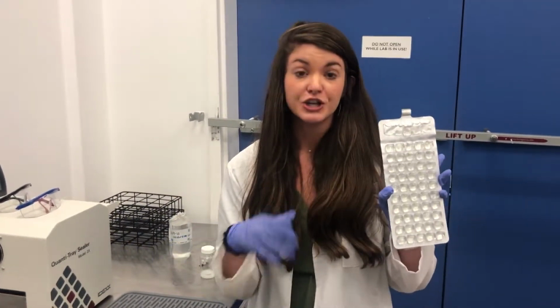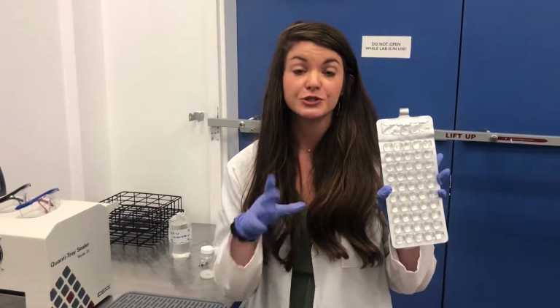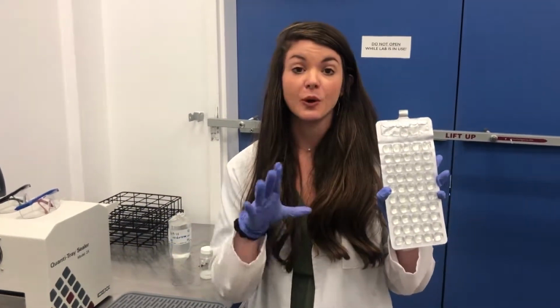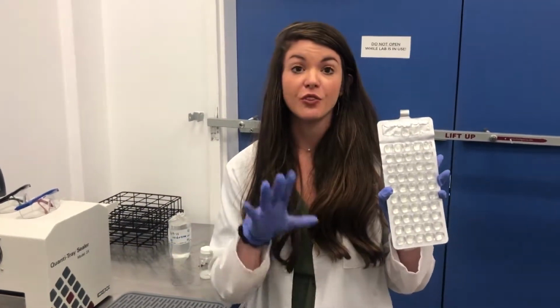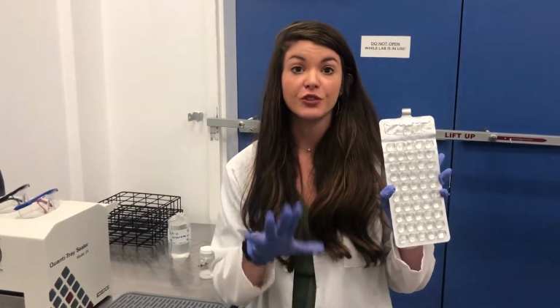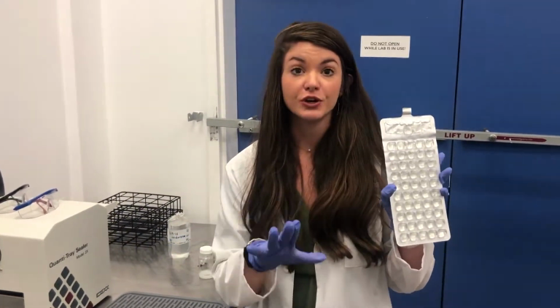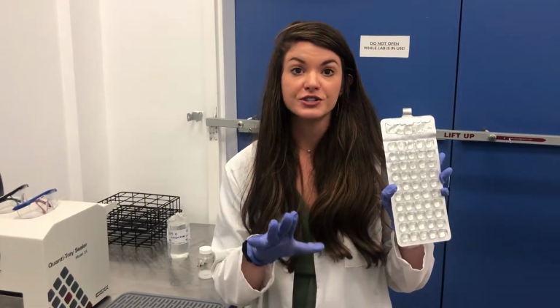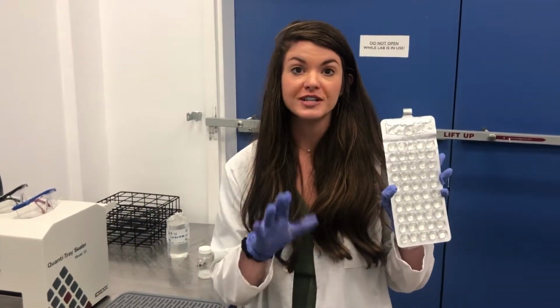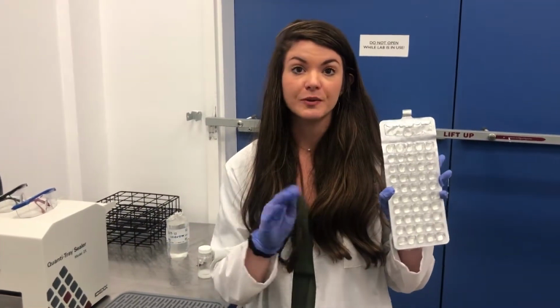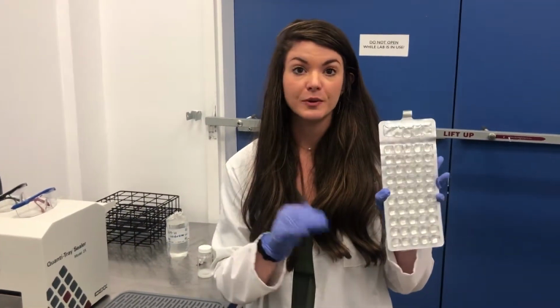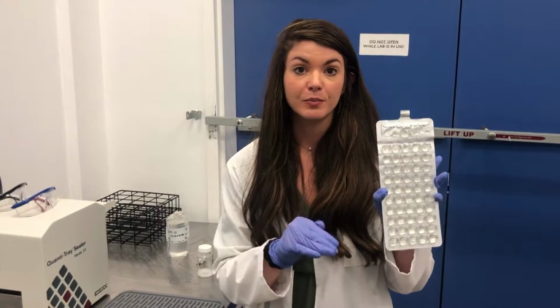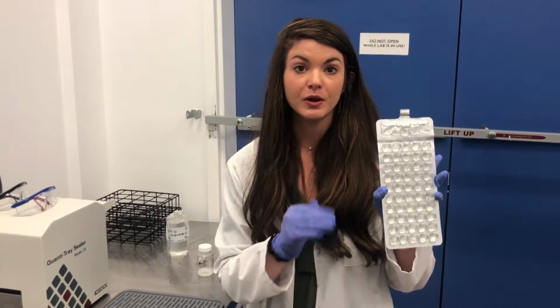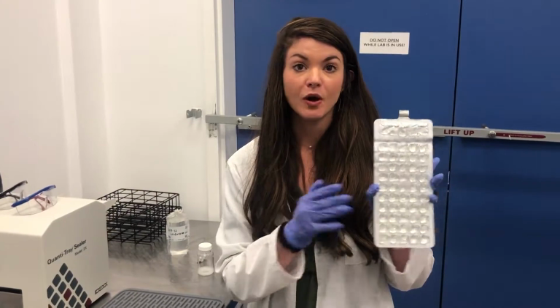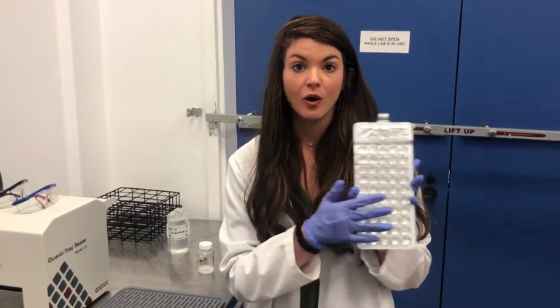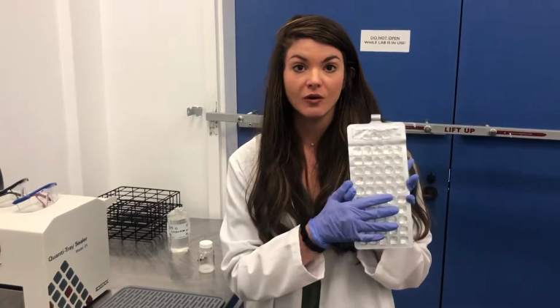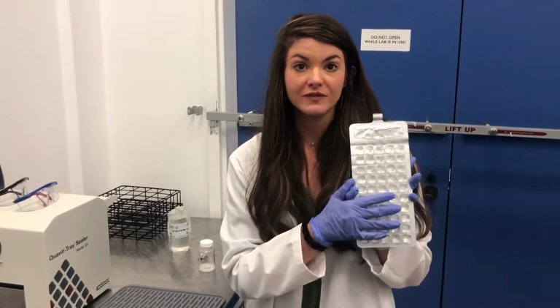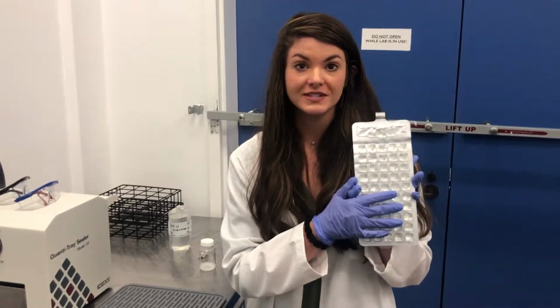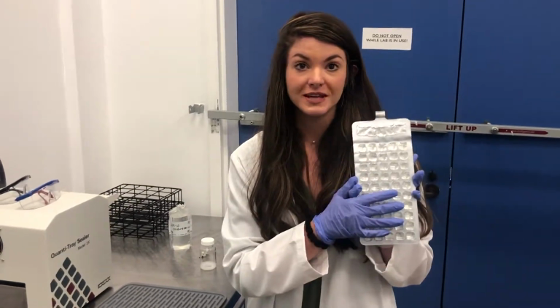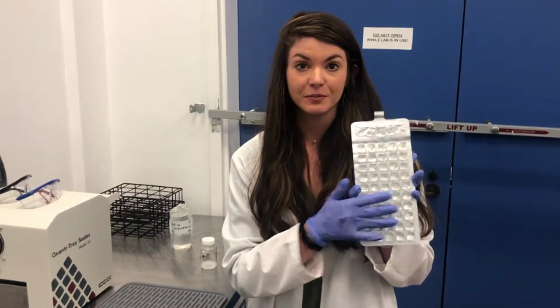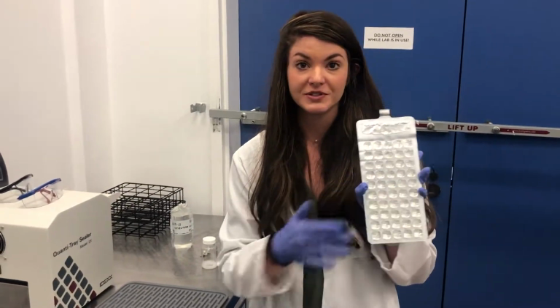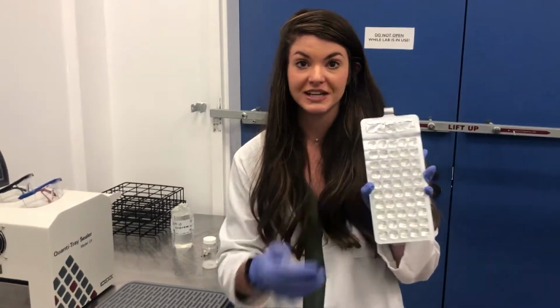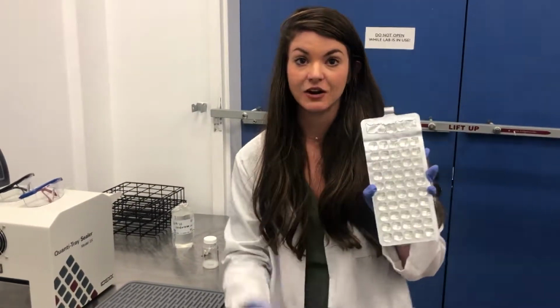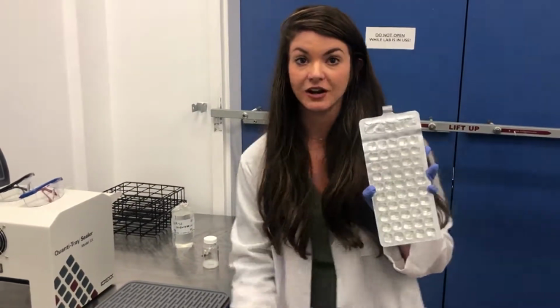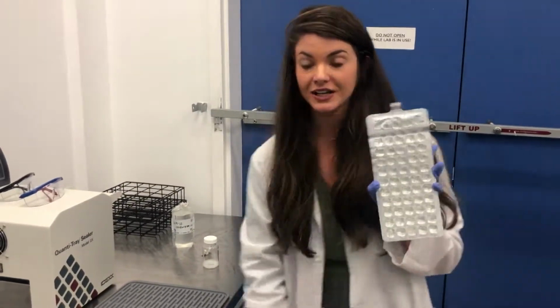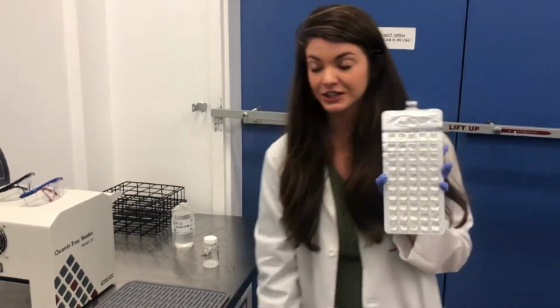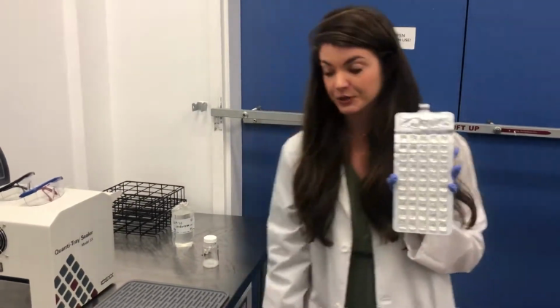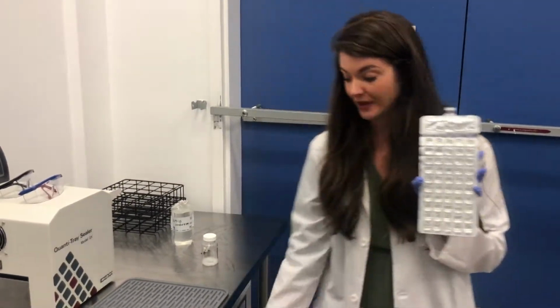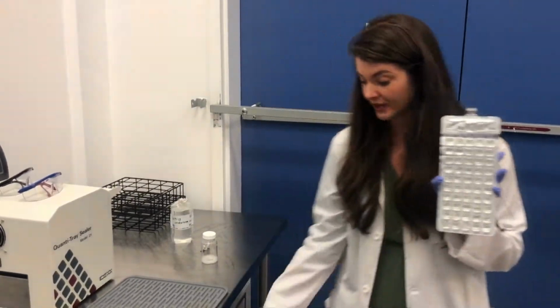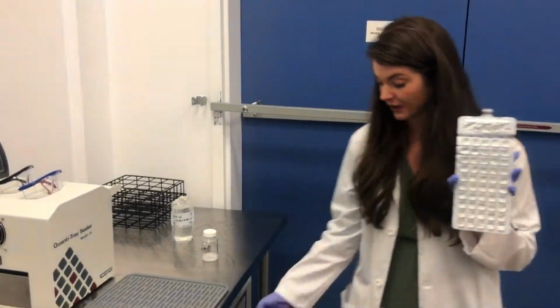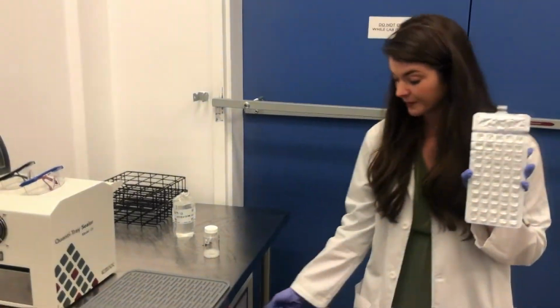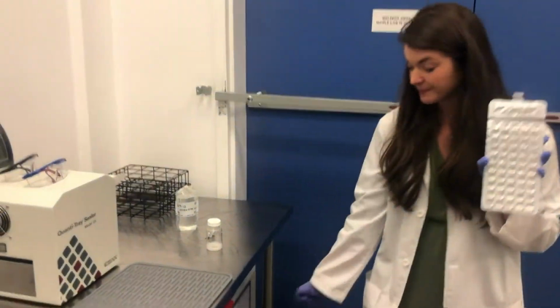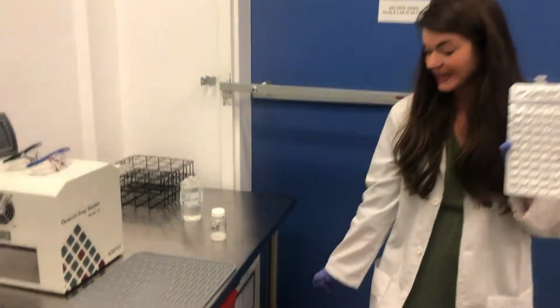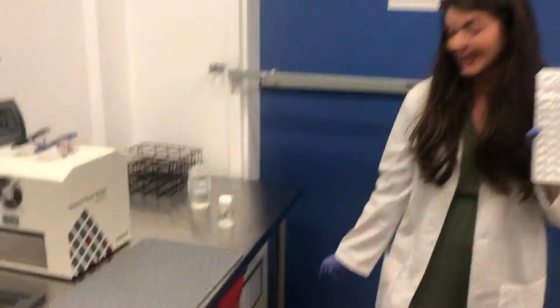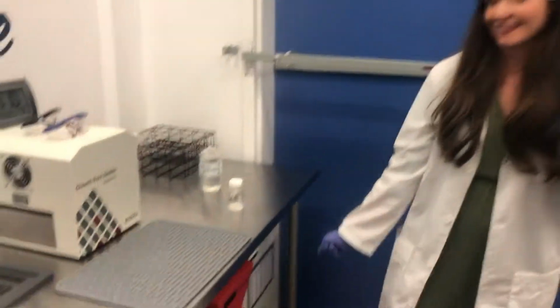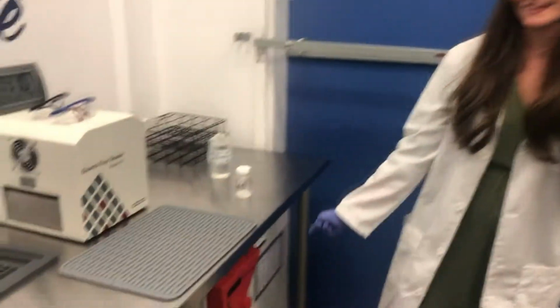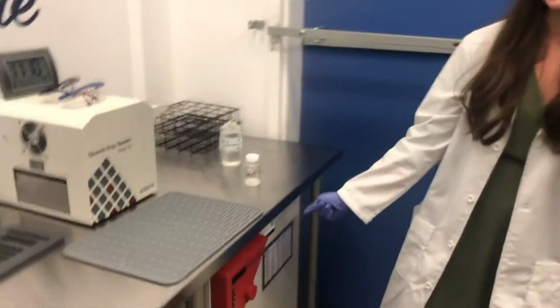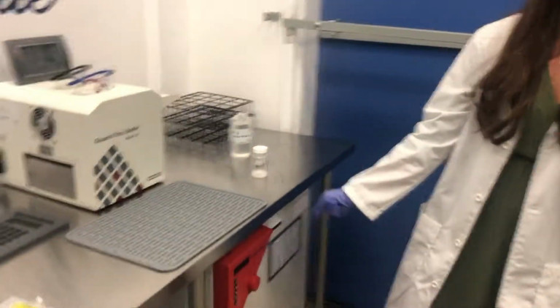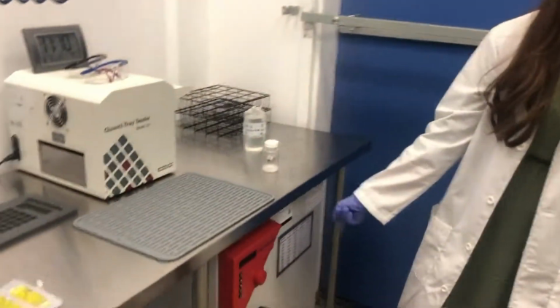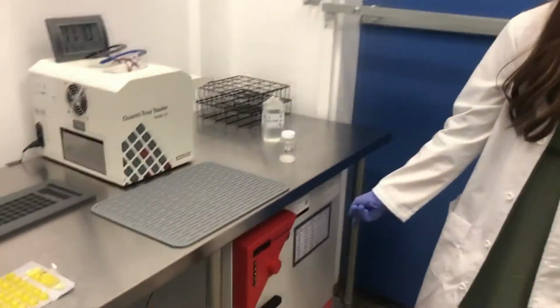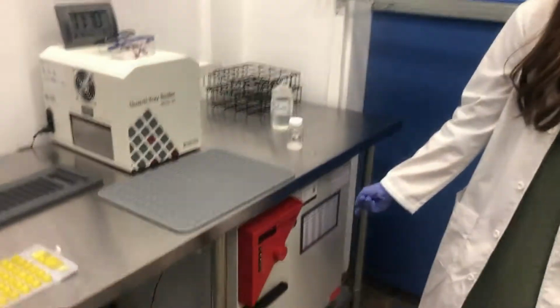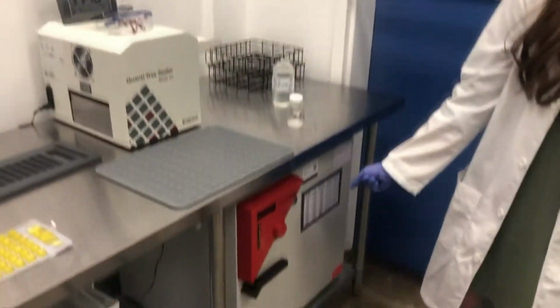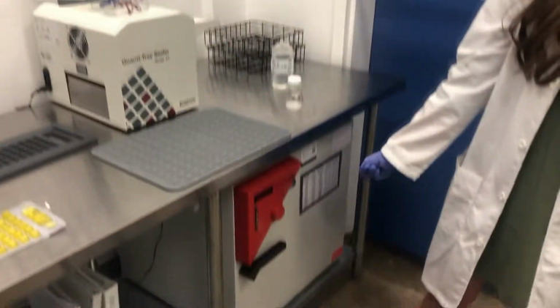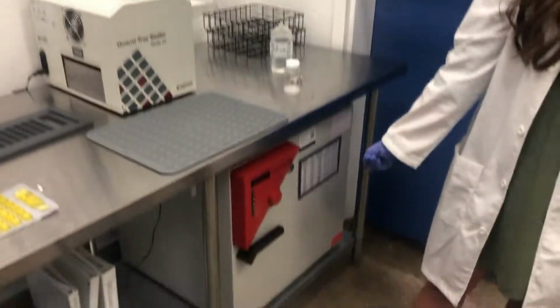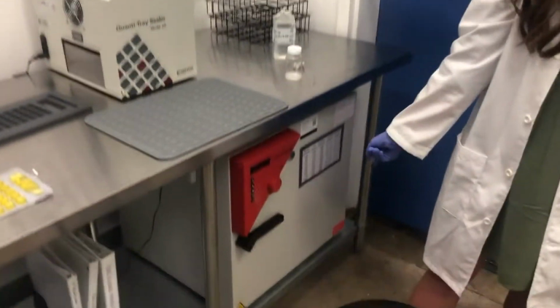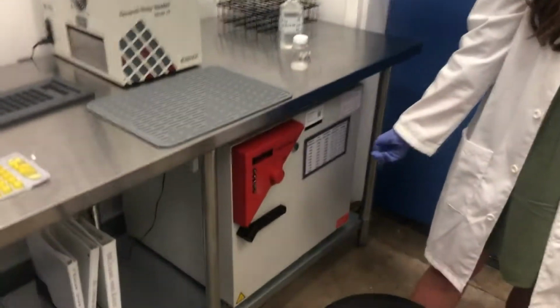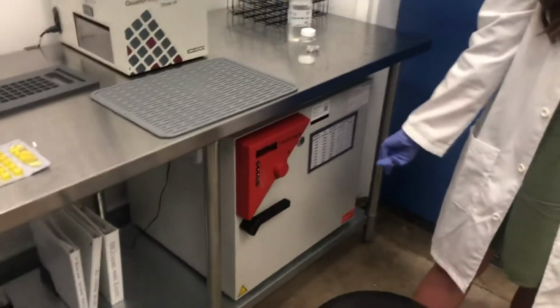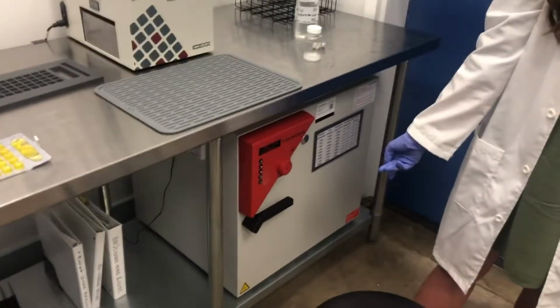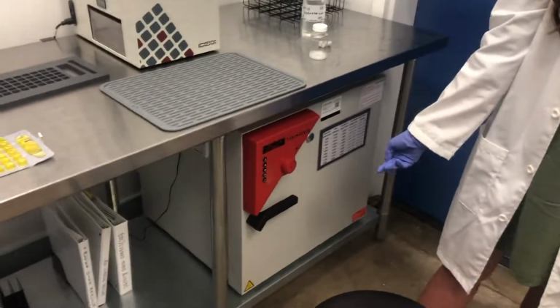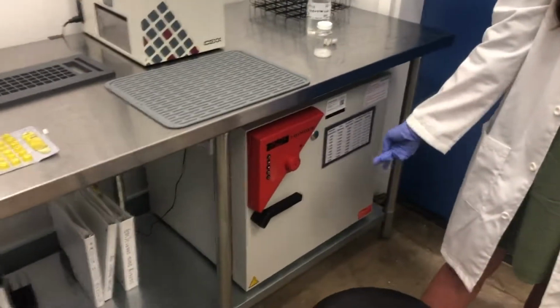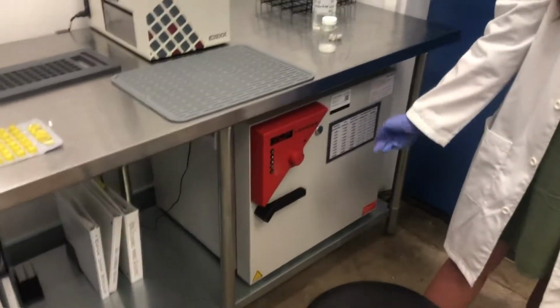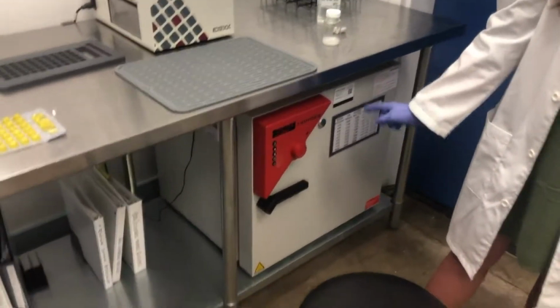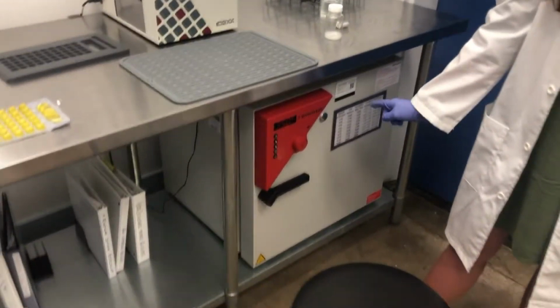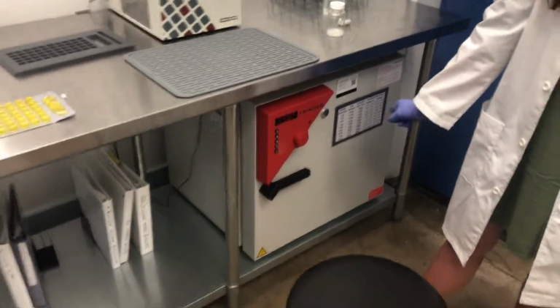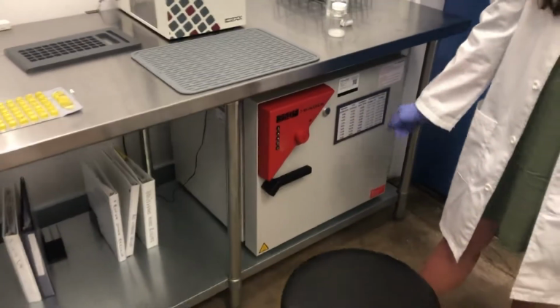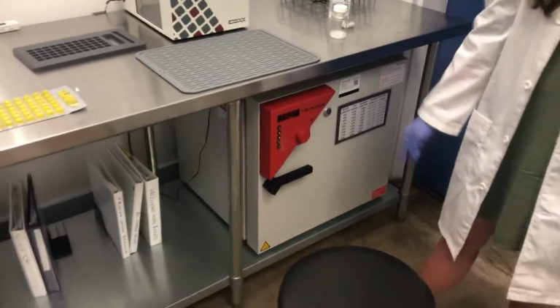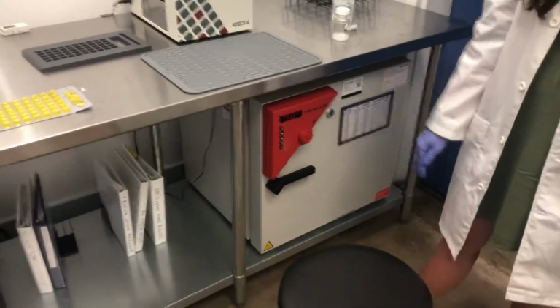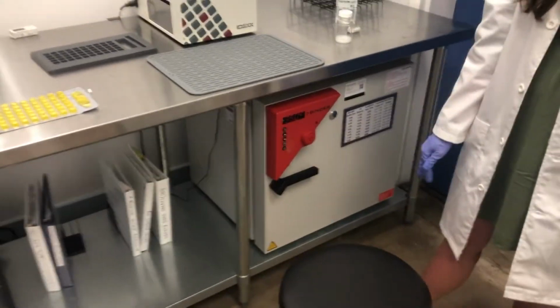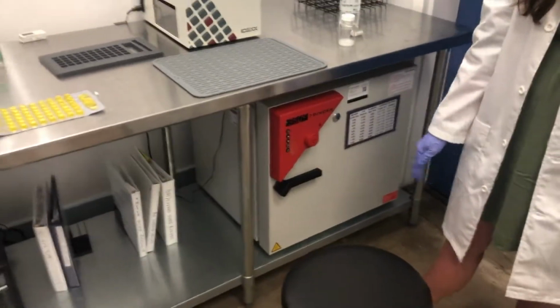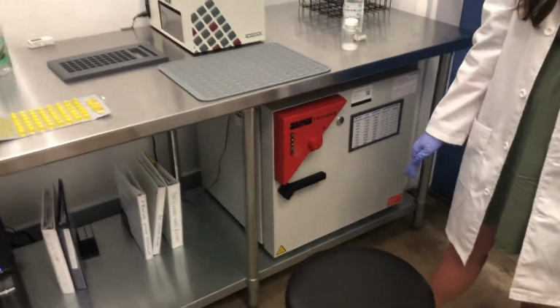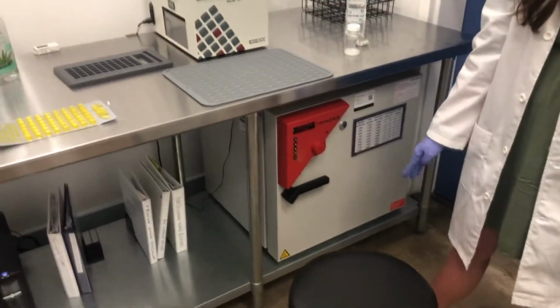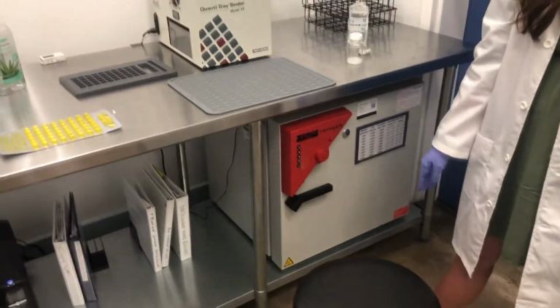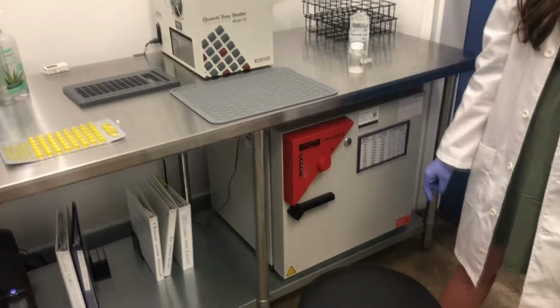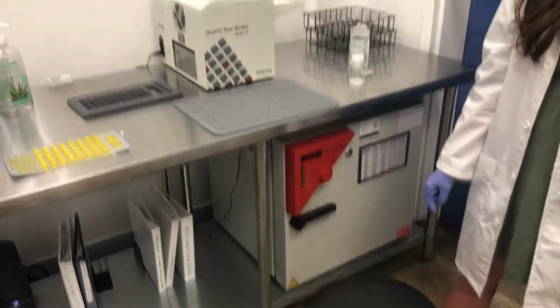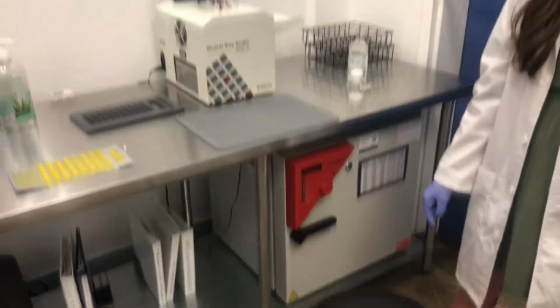On Thursday we put all of the samples in our incubator, then take them out on Friday morning and have the results out by noon.